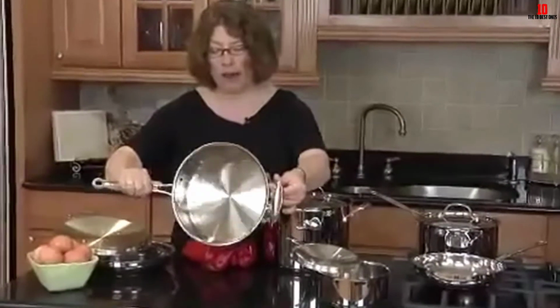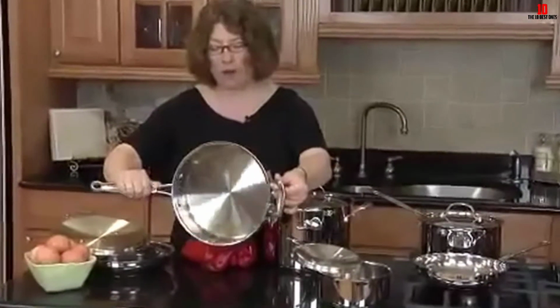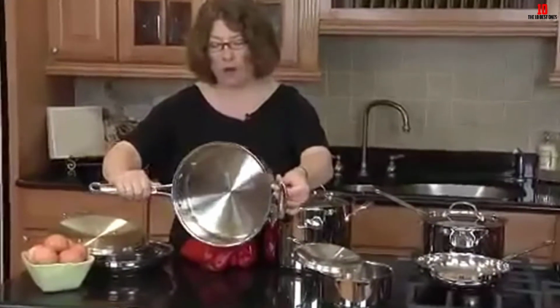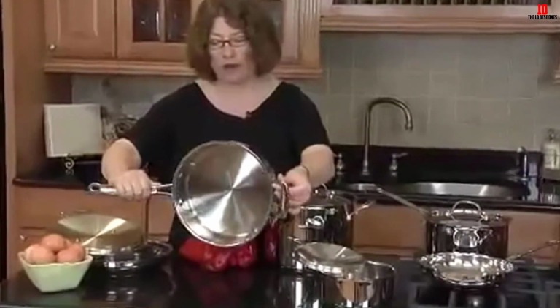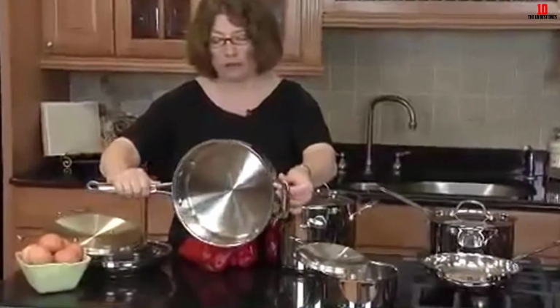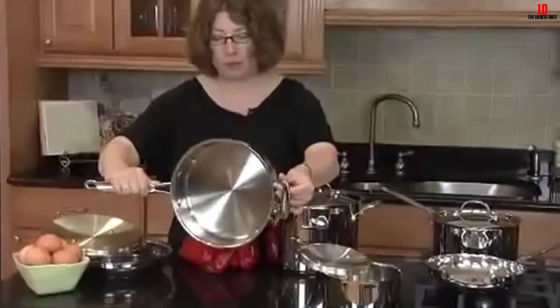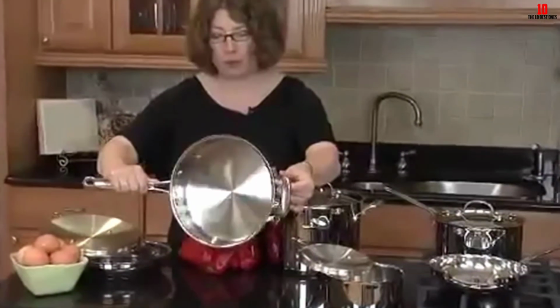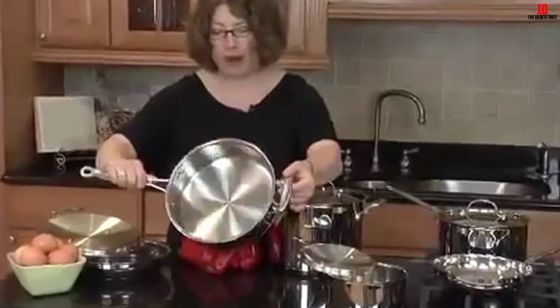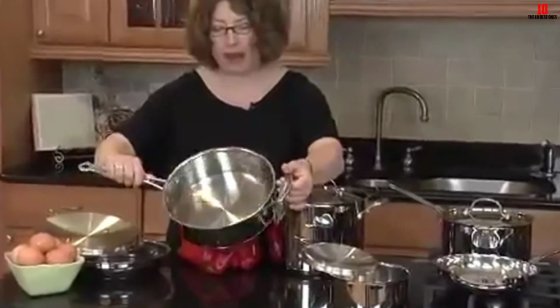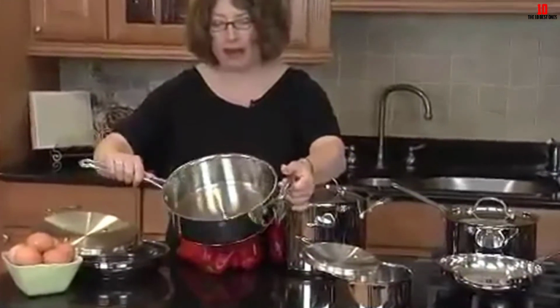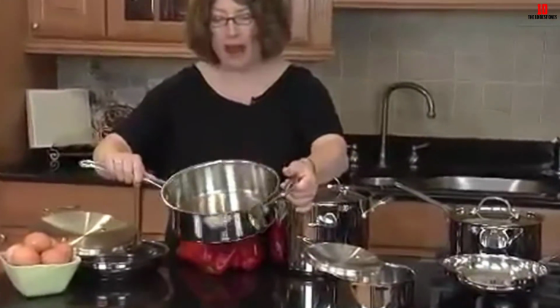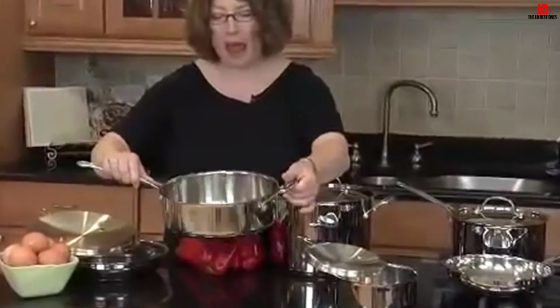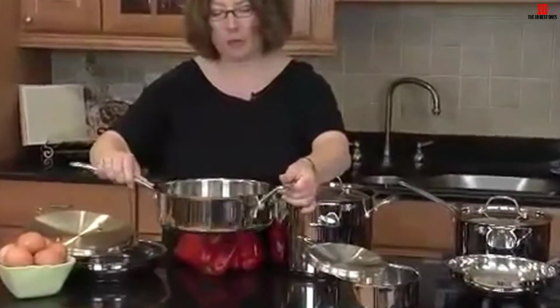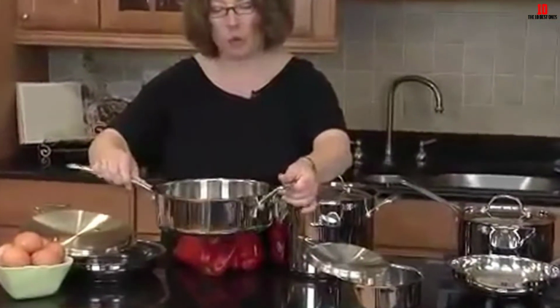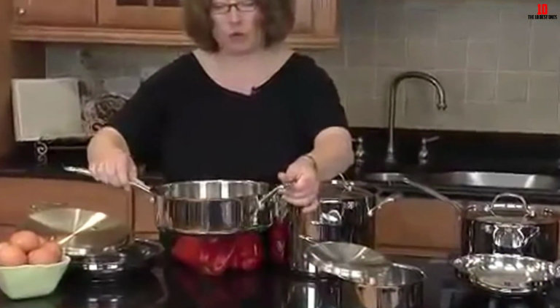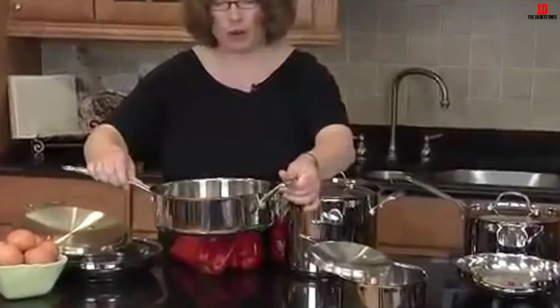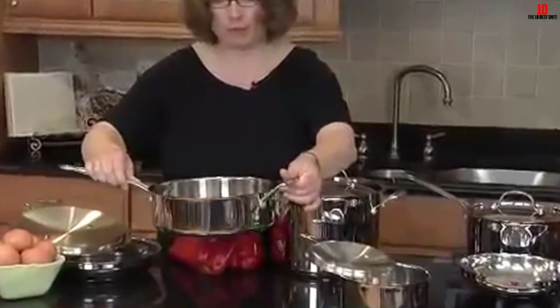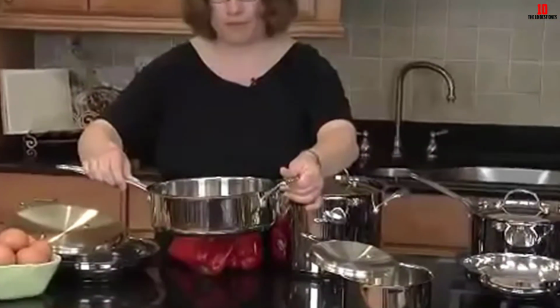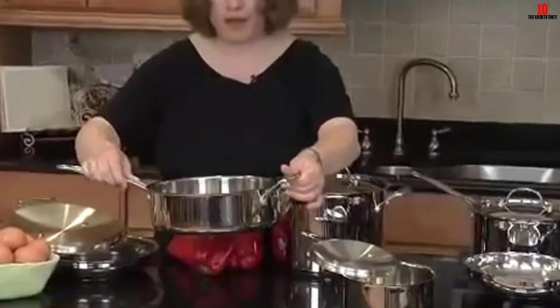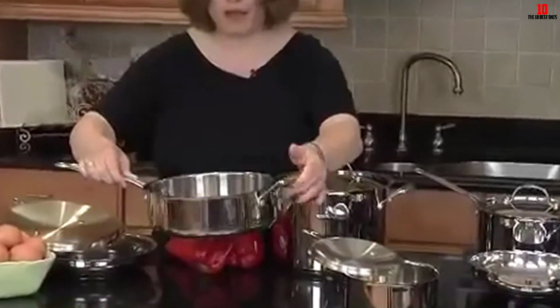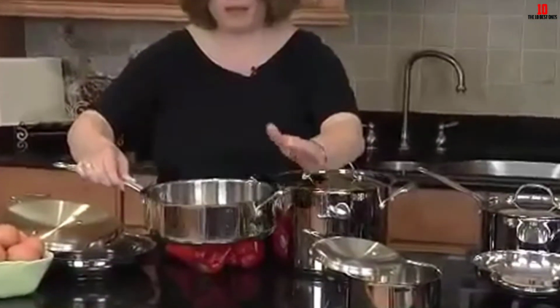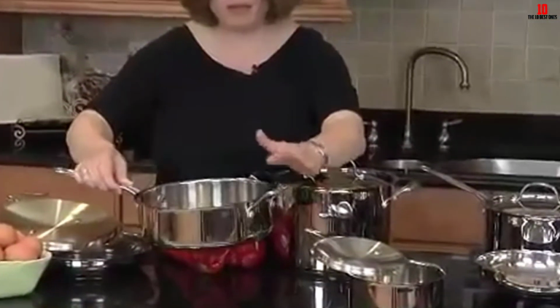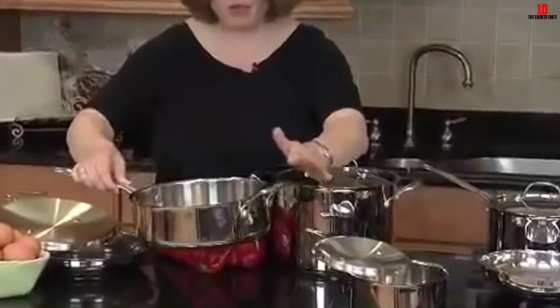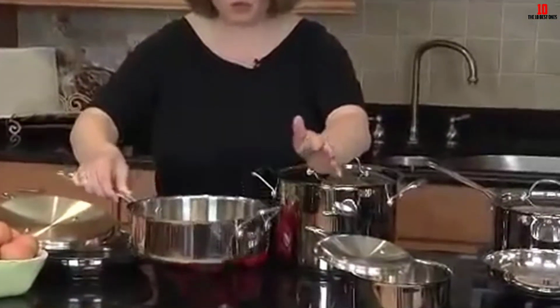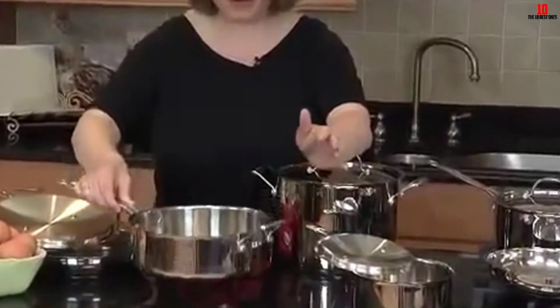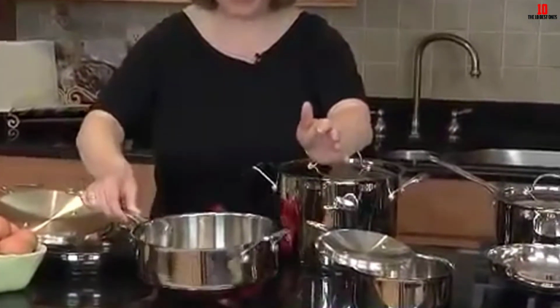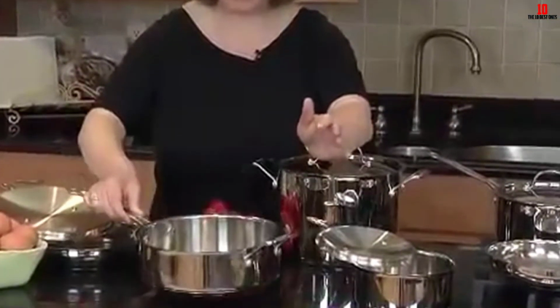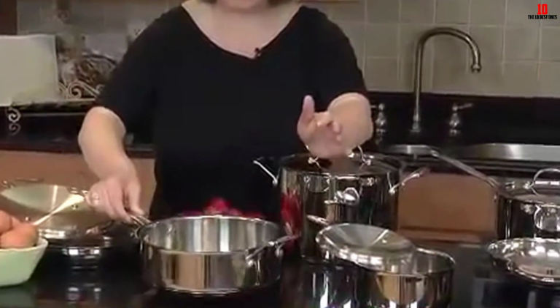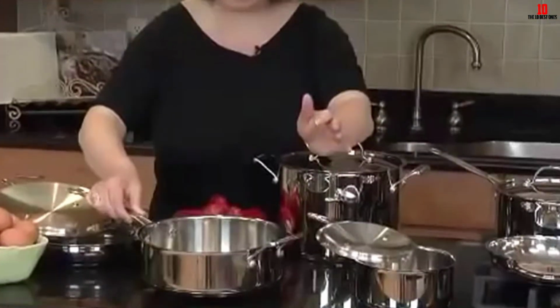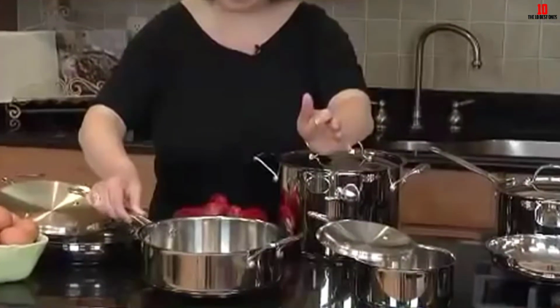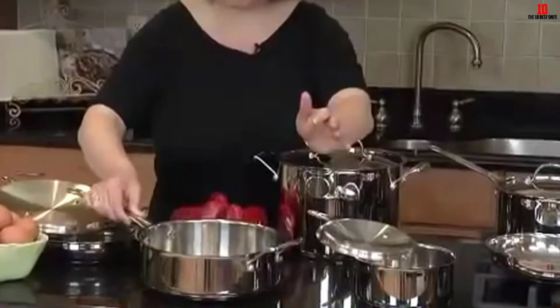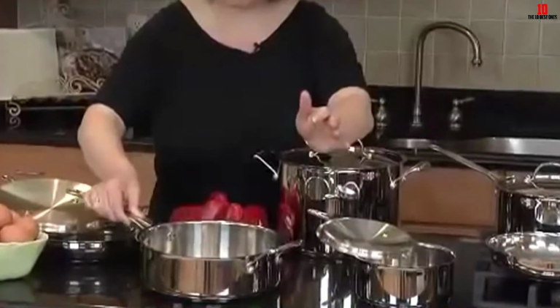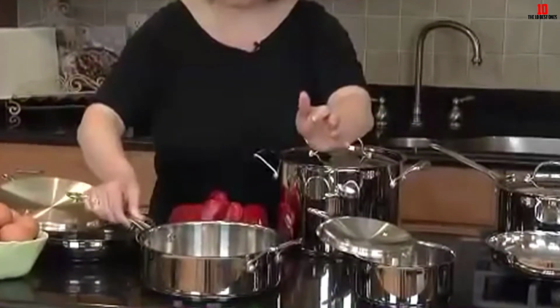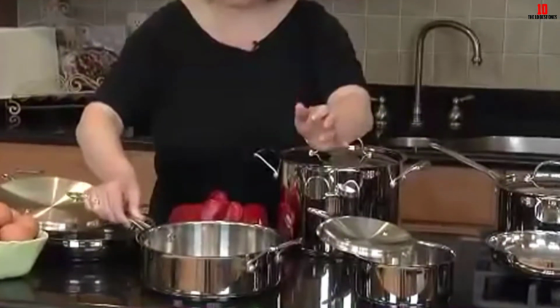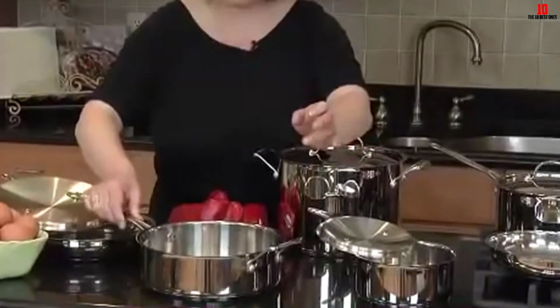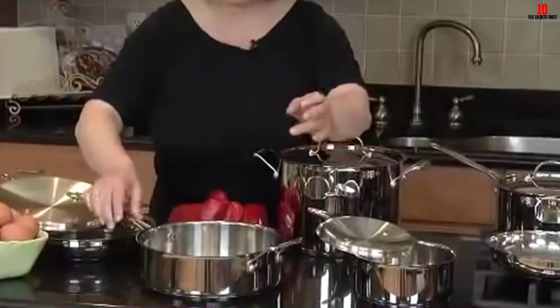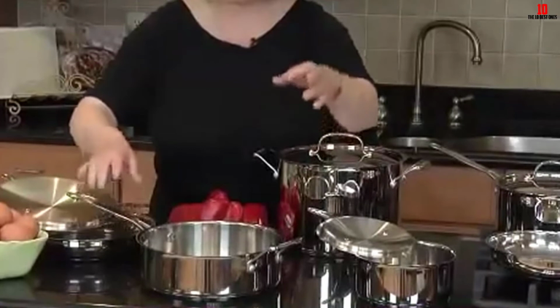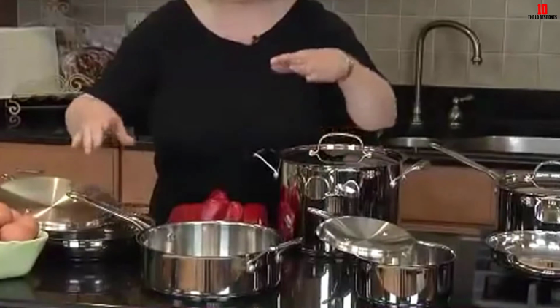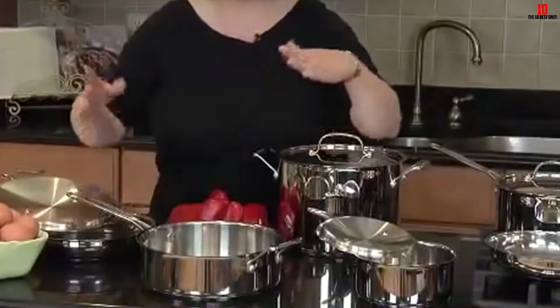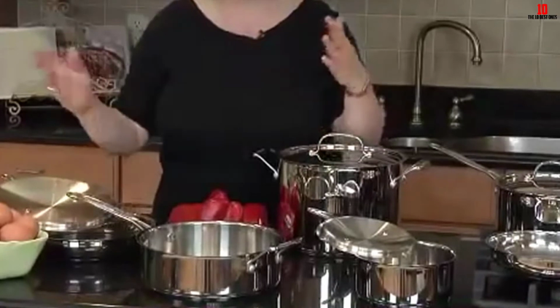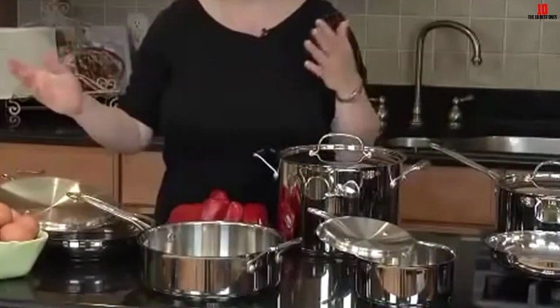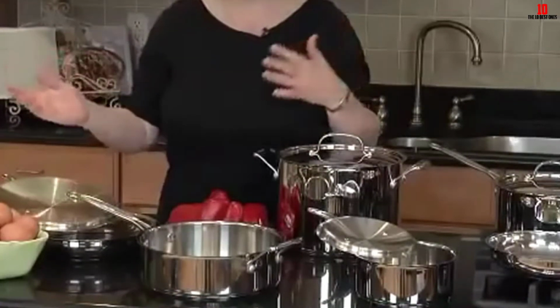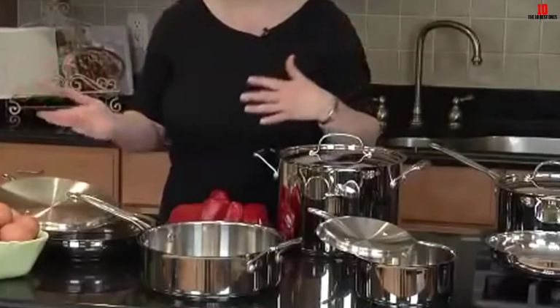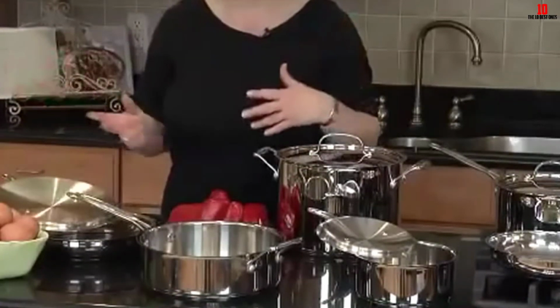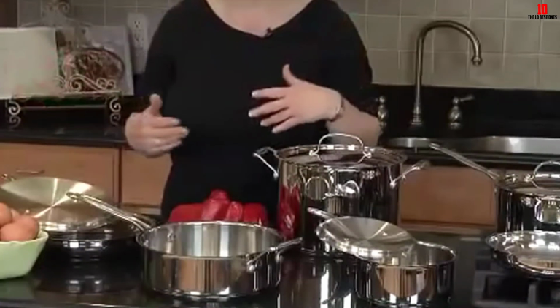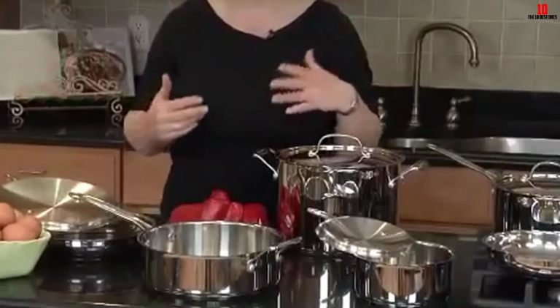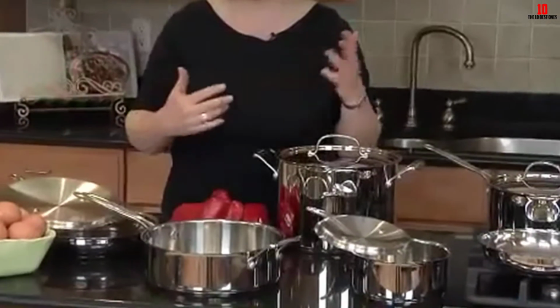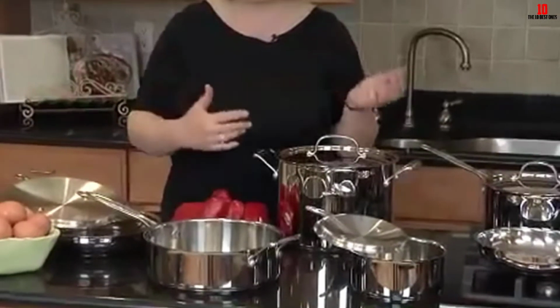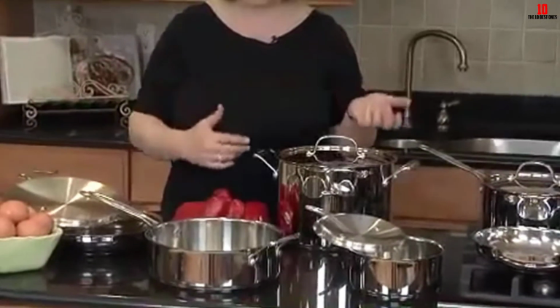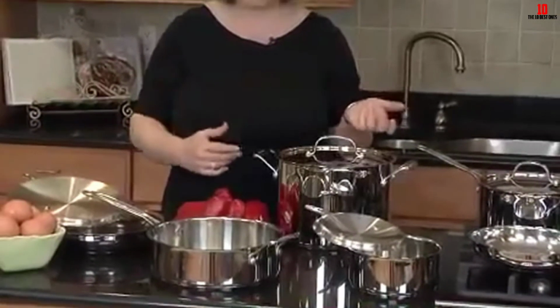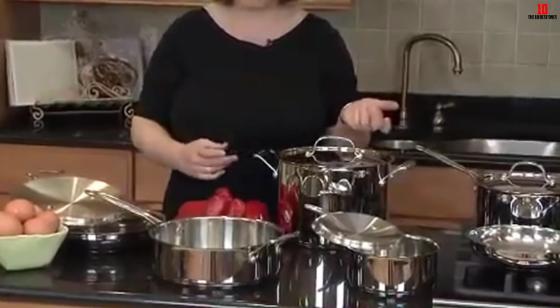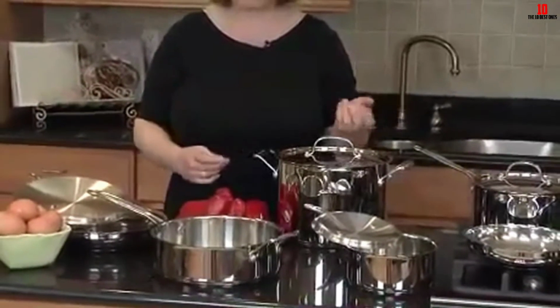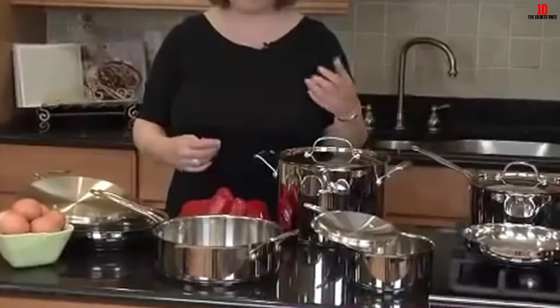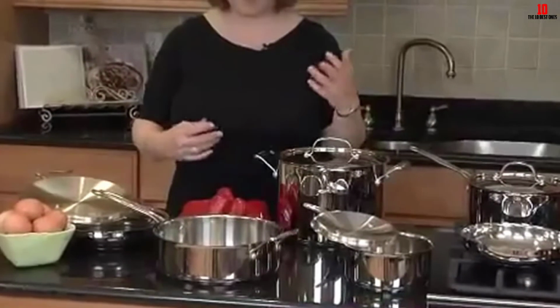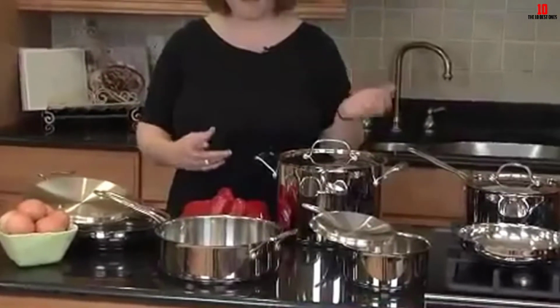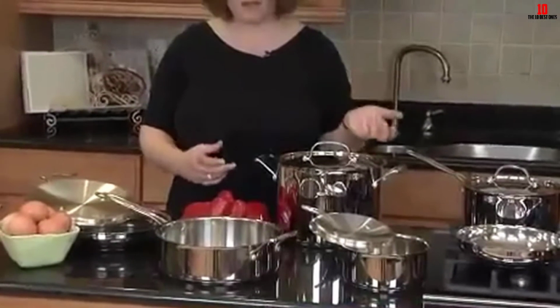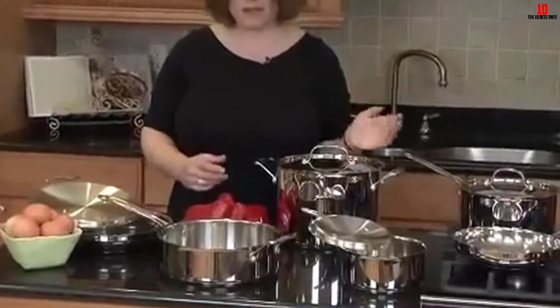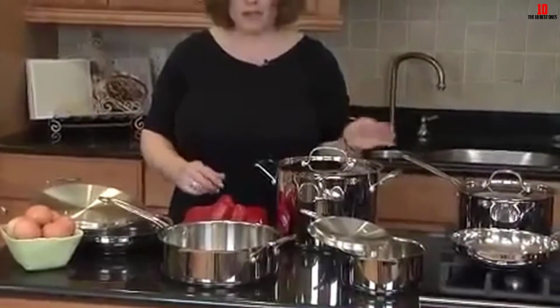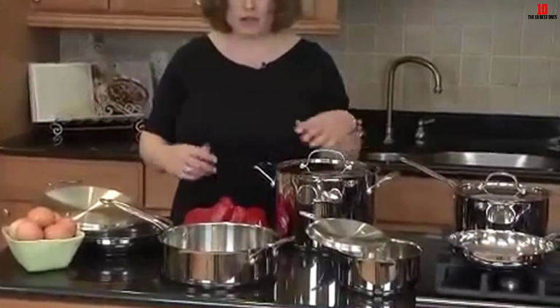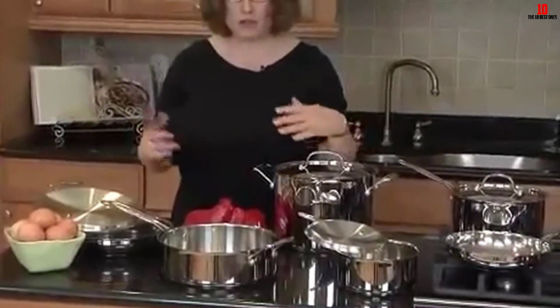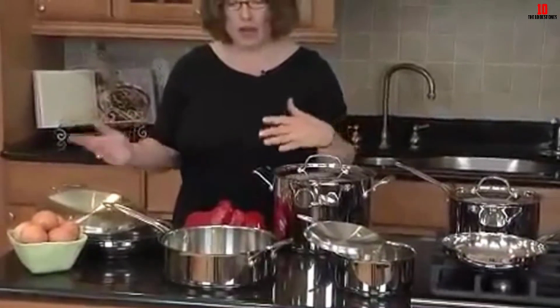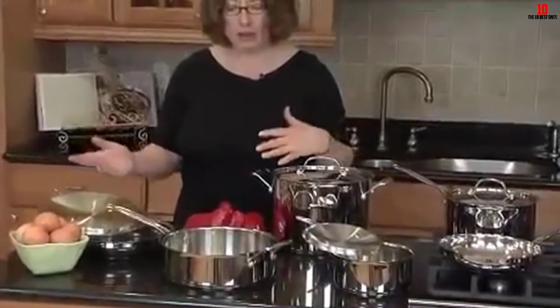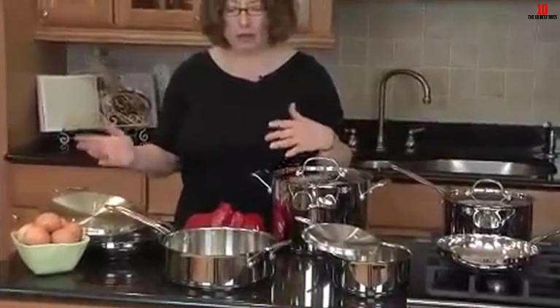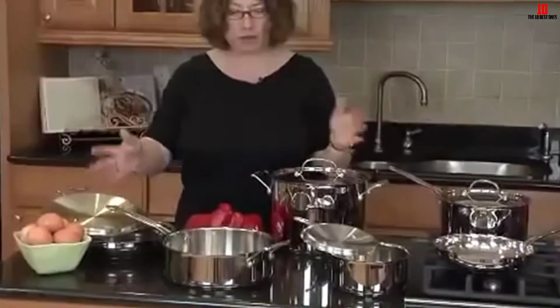As with all cast iron pans, the Cuisinart is technically dishwasher safe, but we'd recommend washing by hand instead.